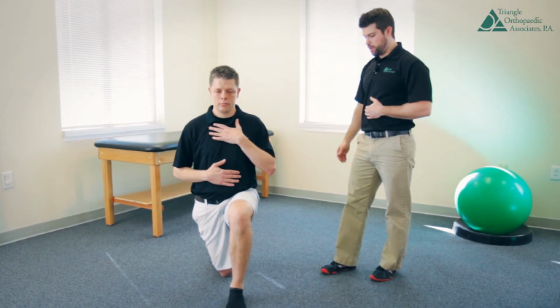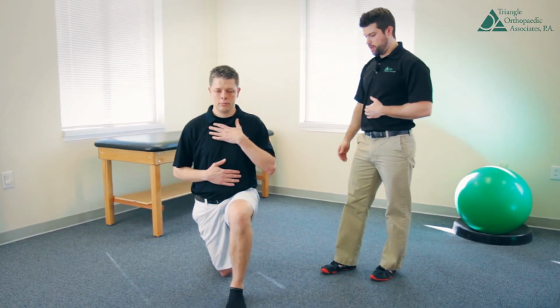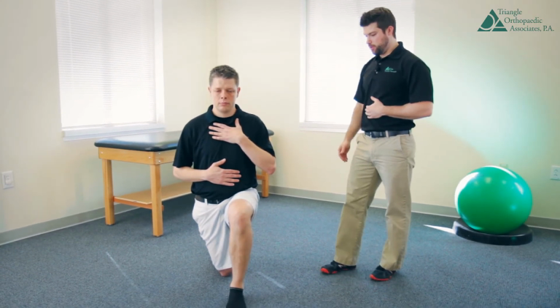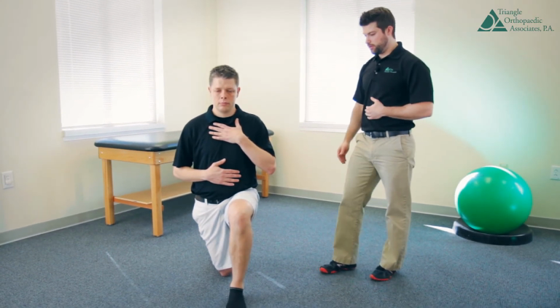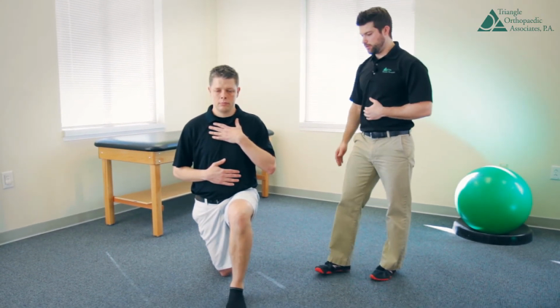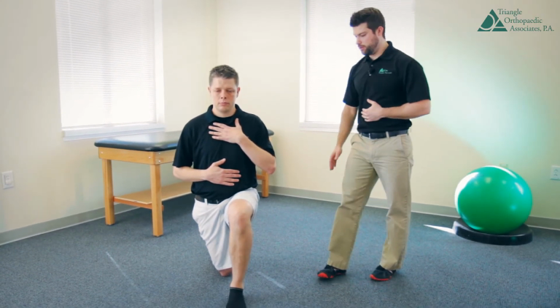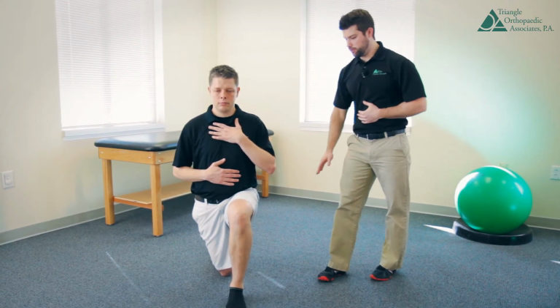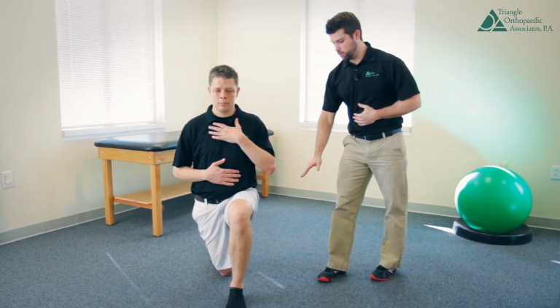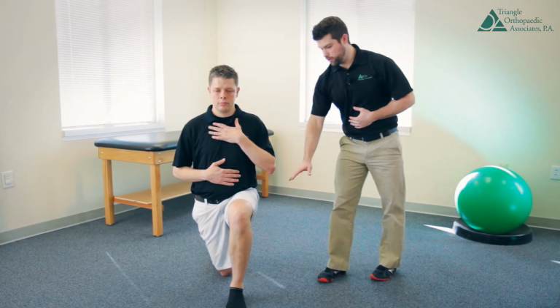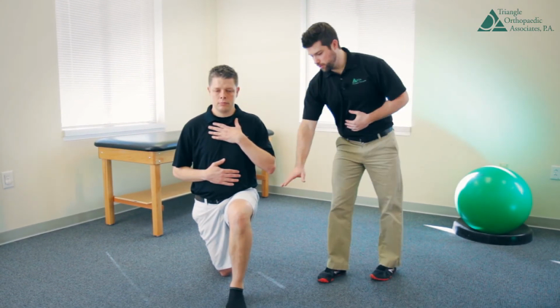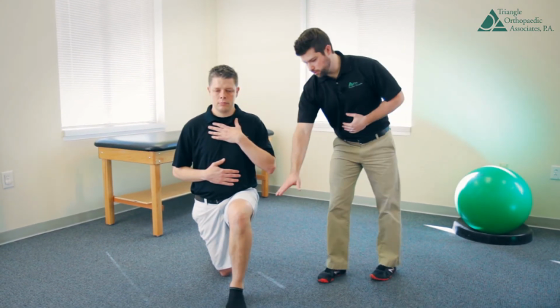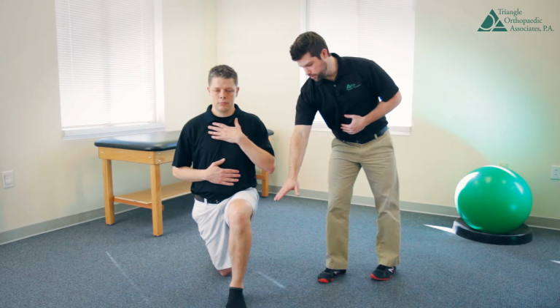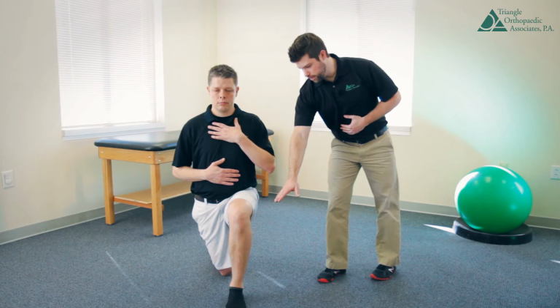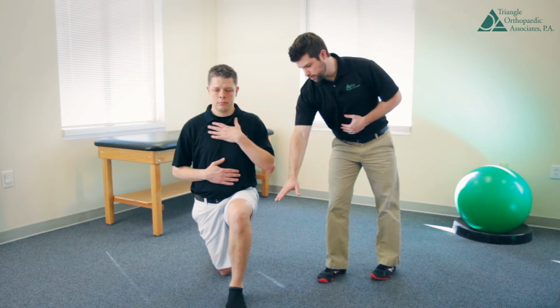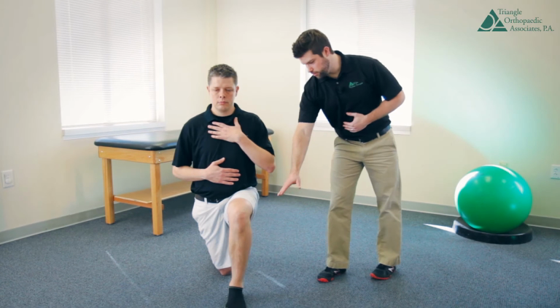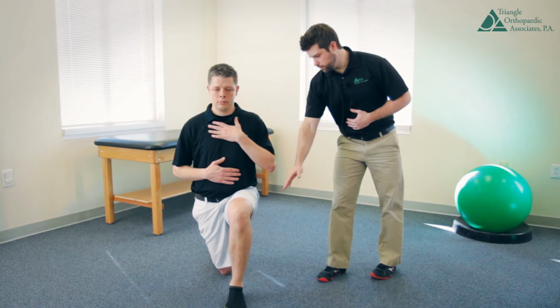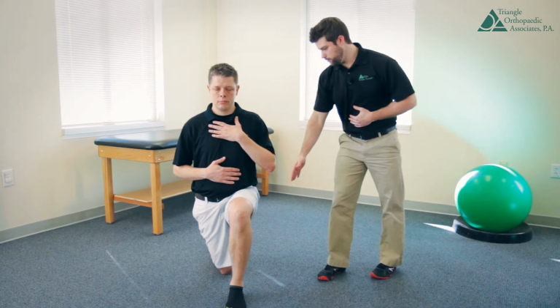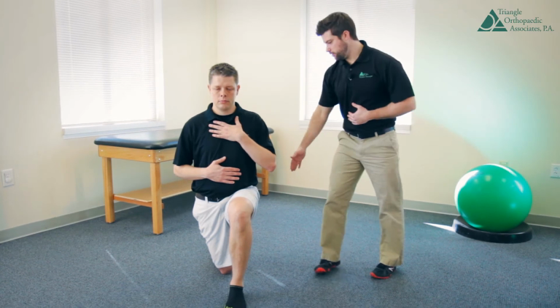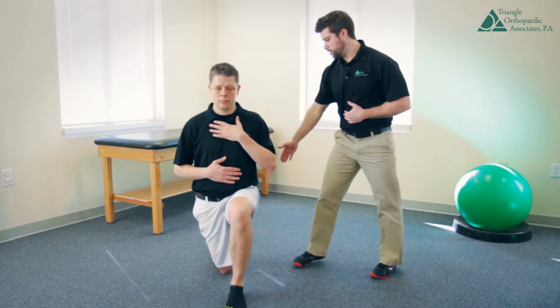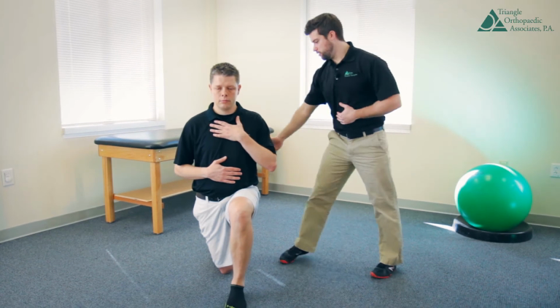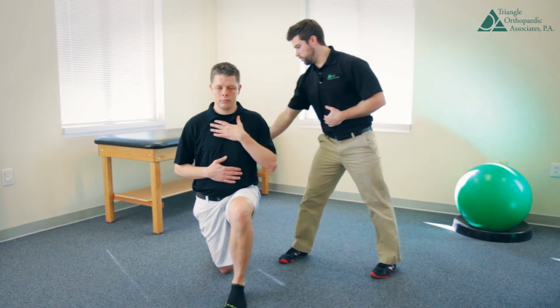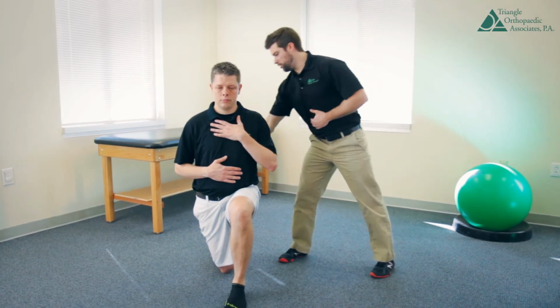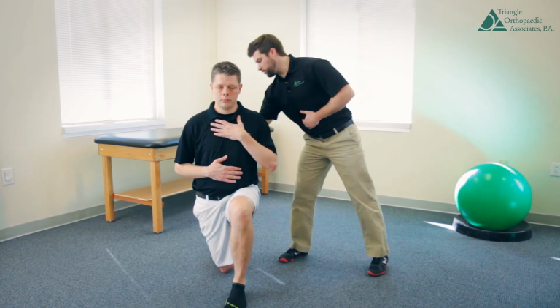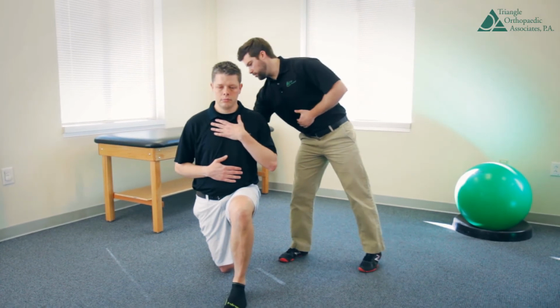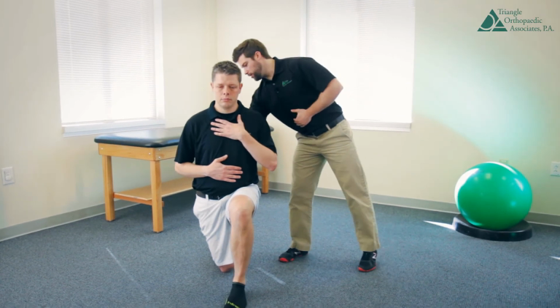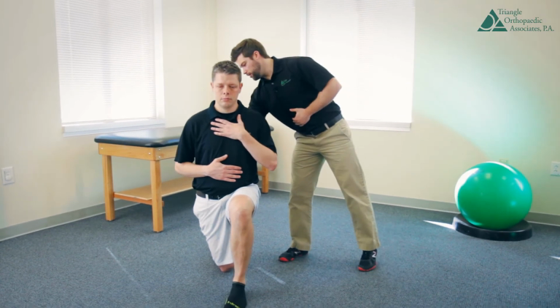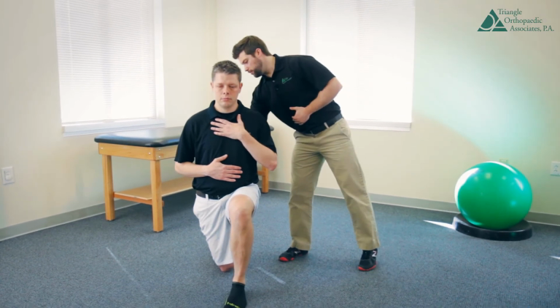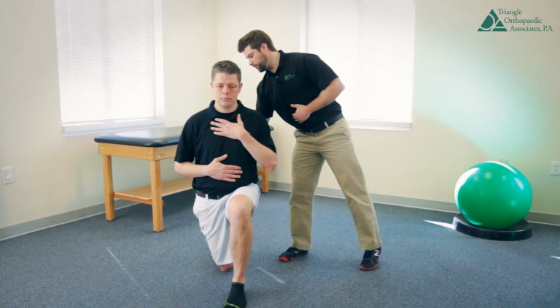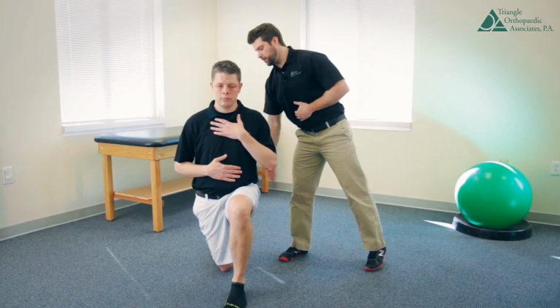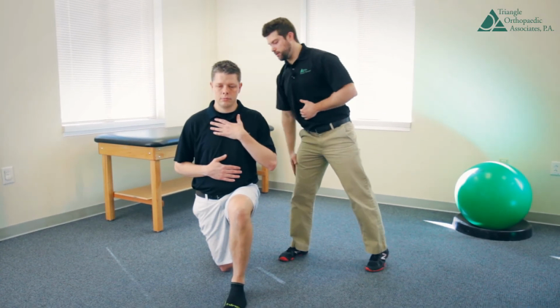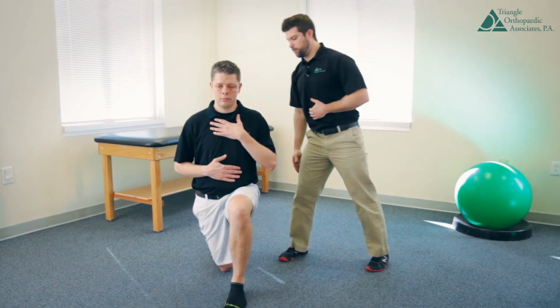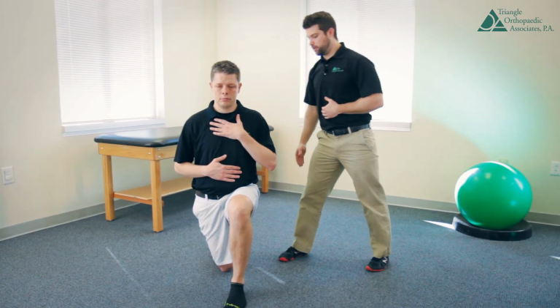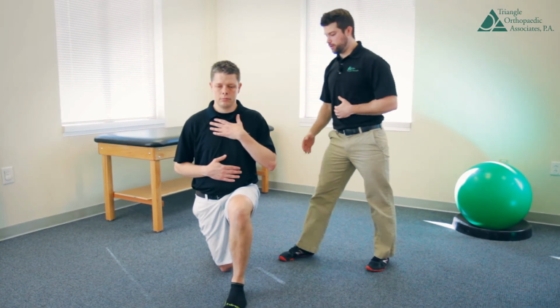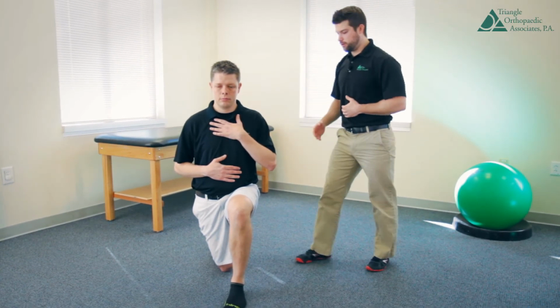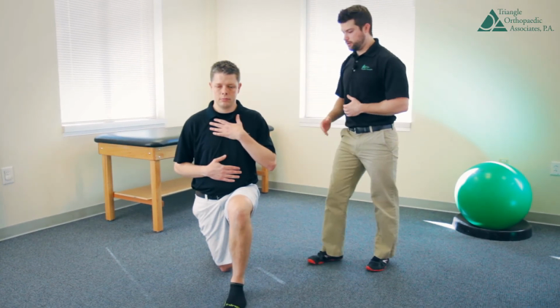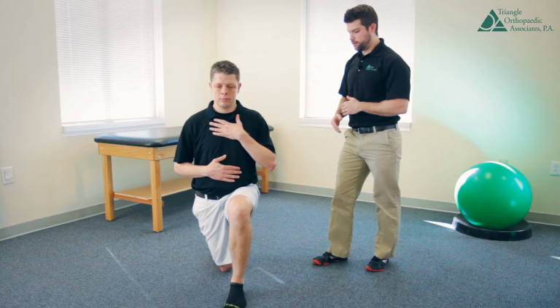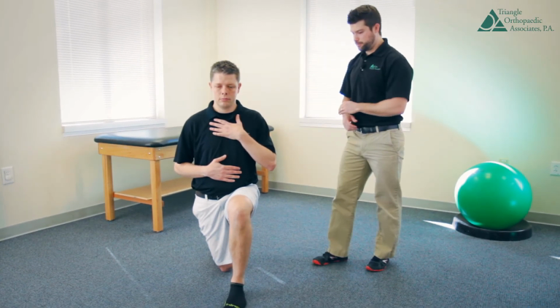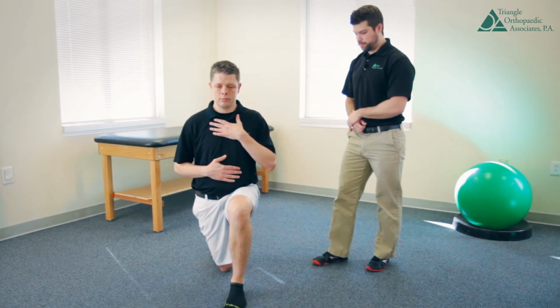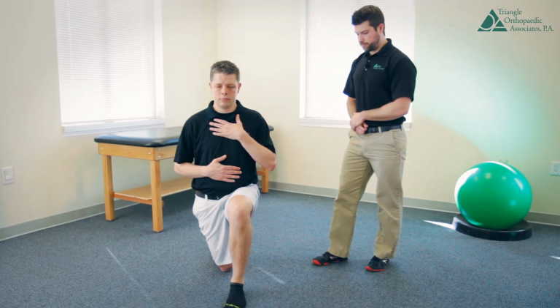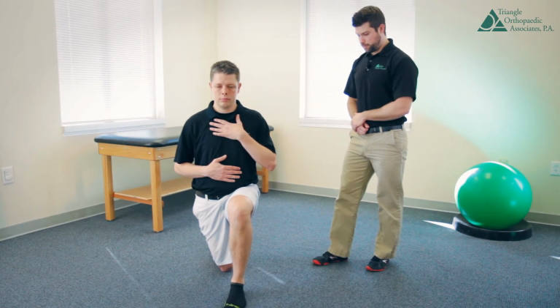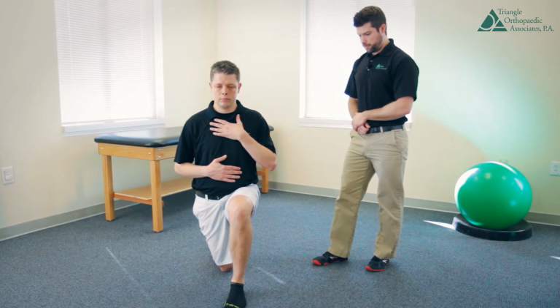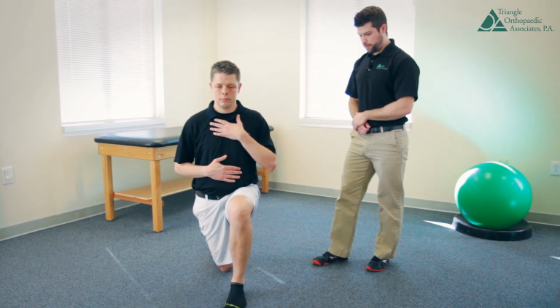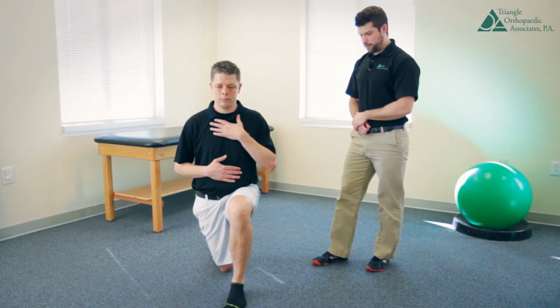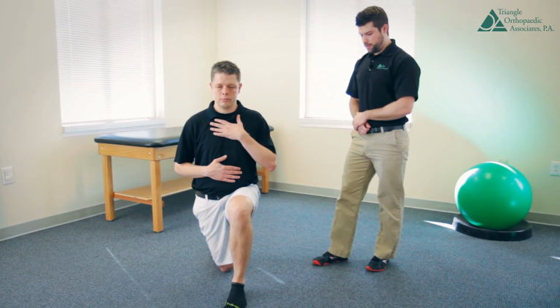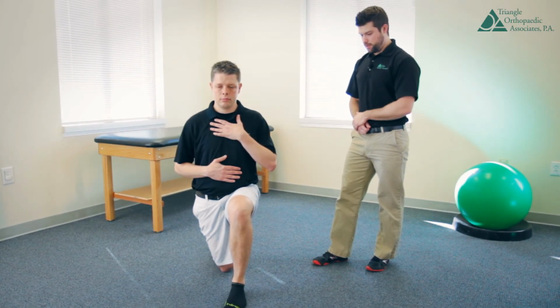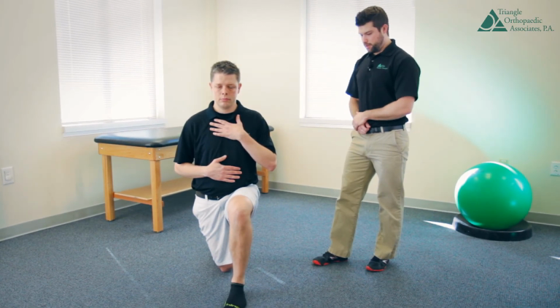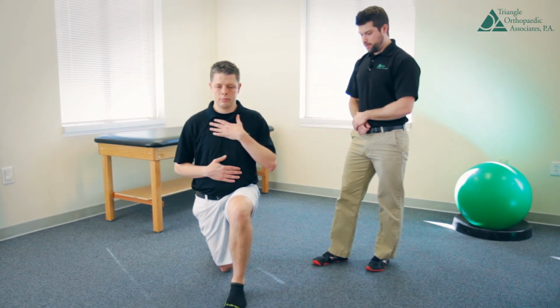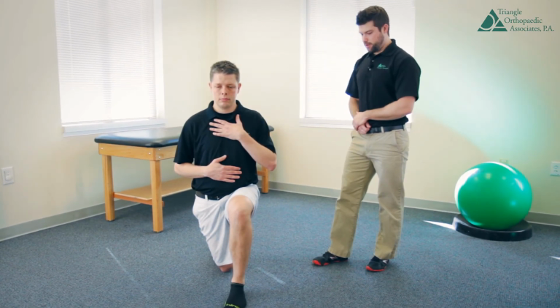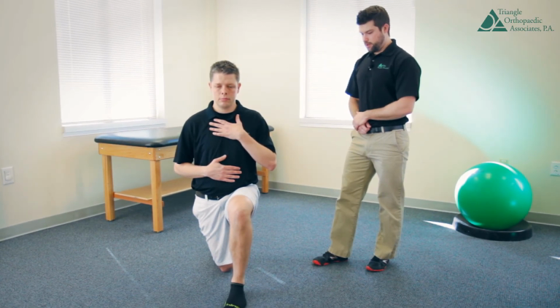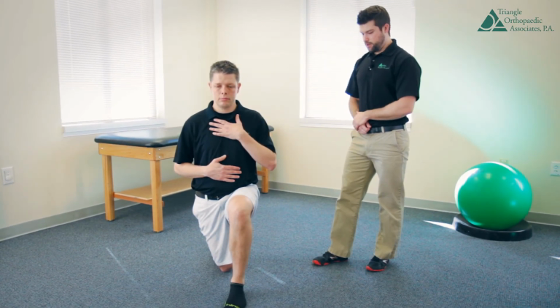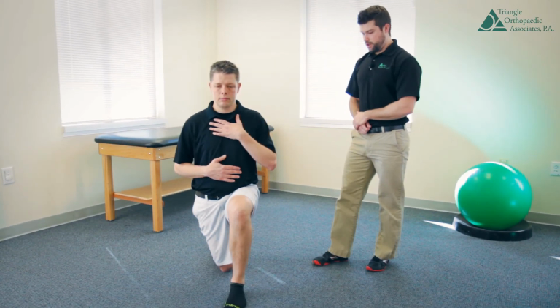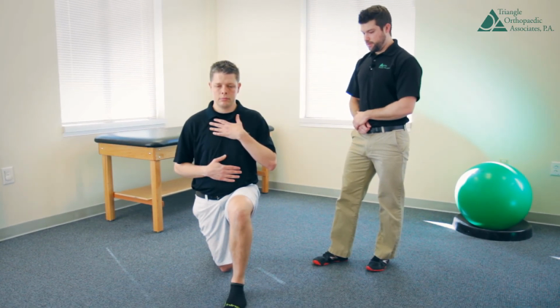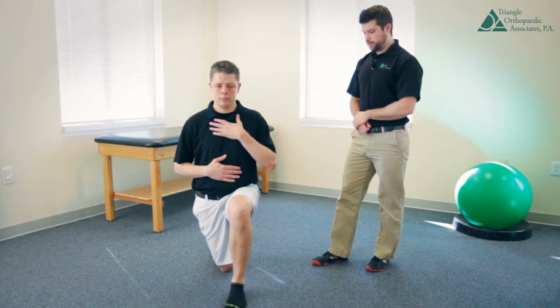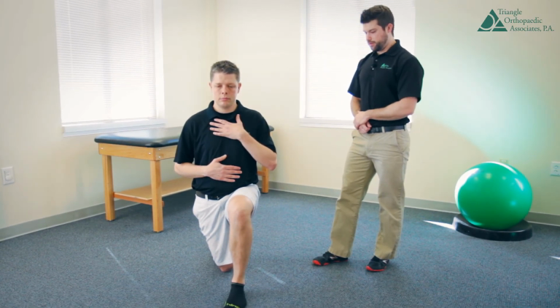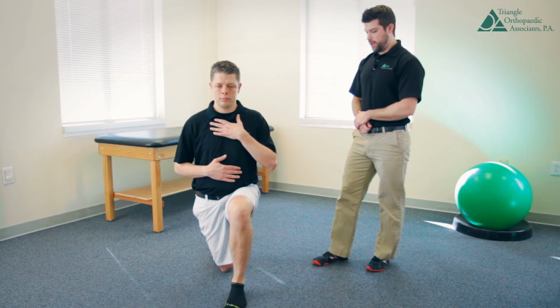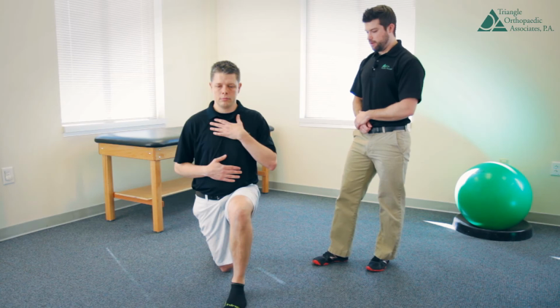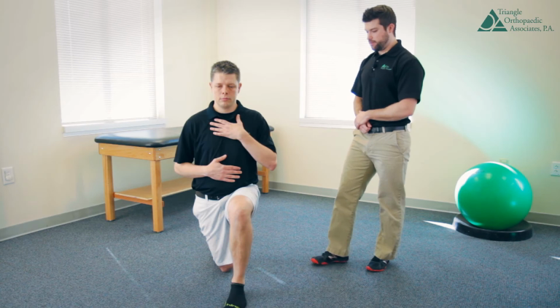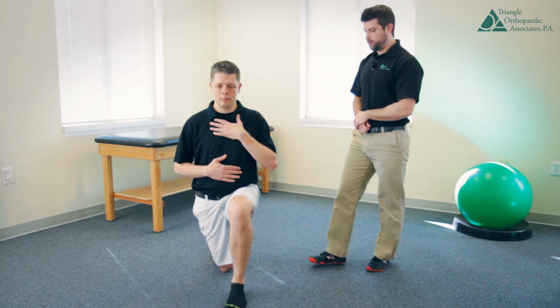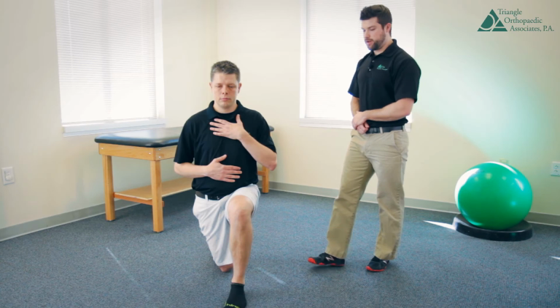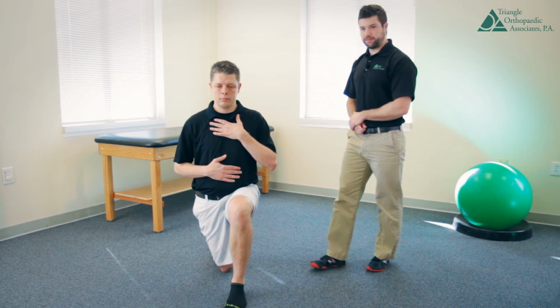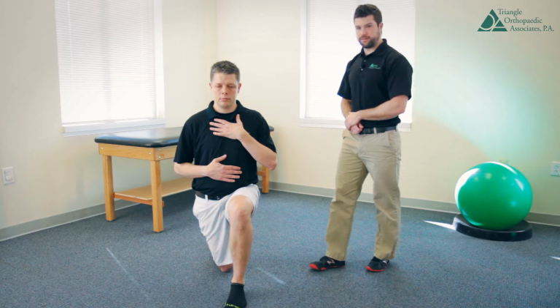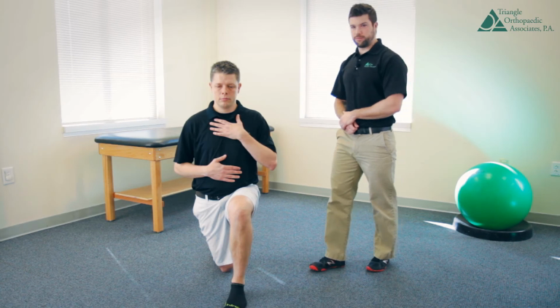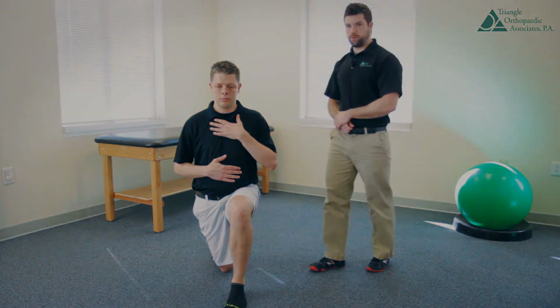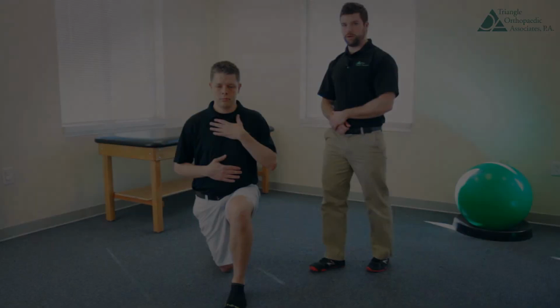You can see he's working through the ankle as well as through the hip to stay tall here. And this is a half kneel base of support.